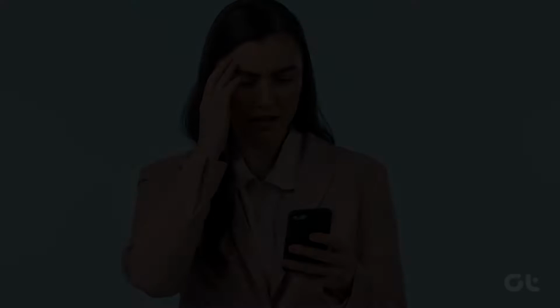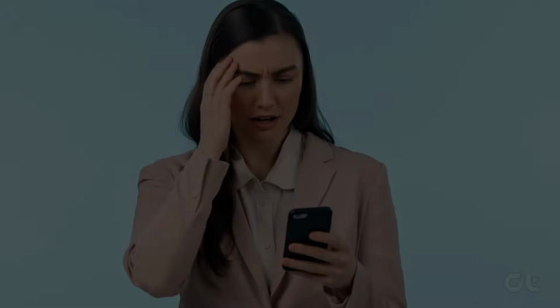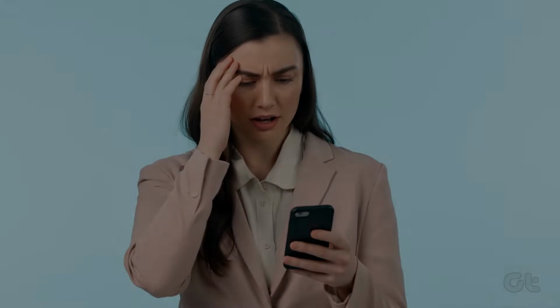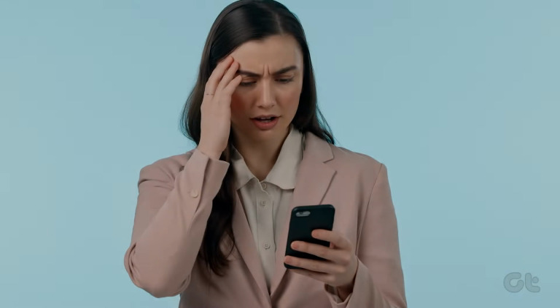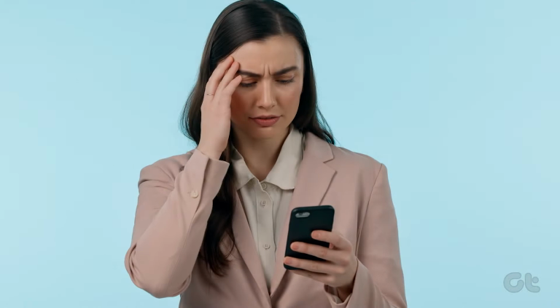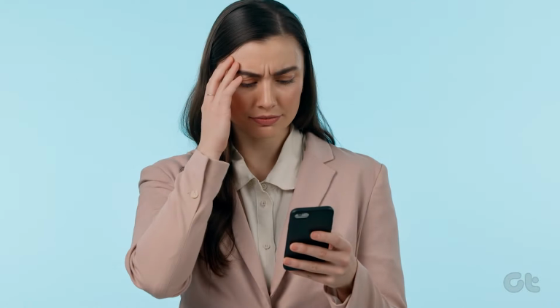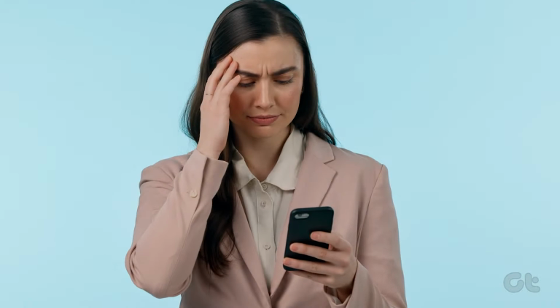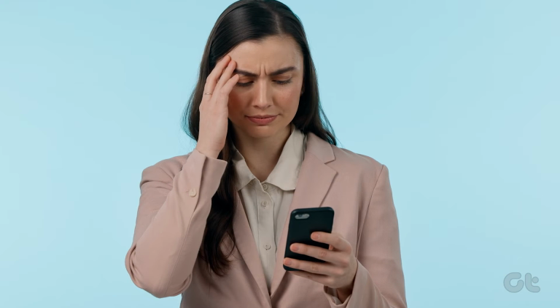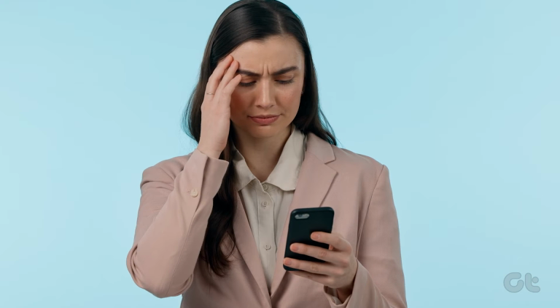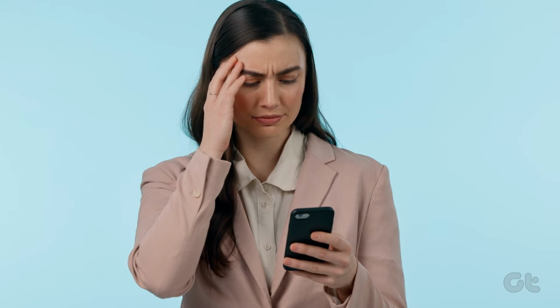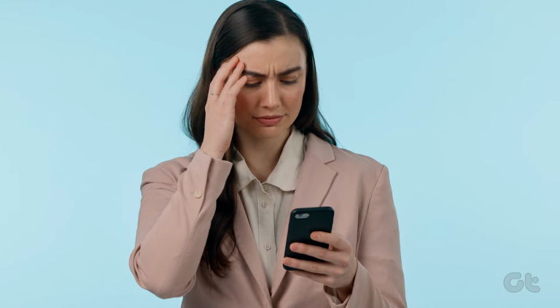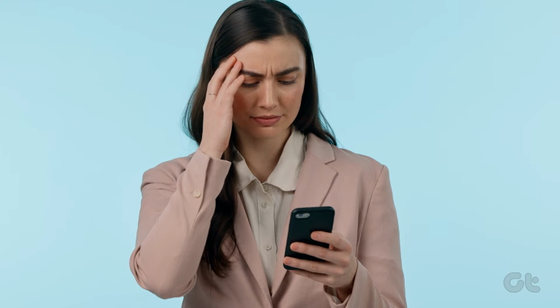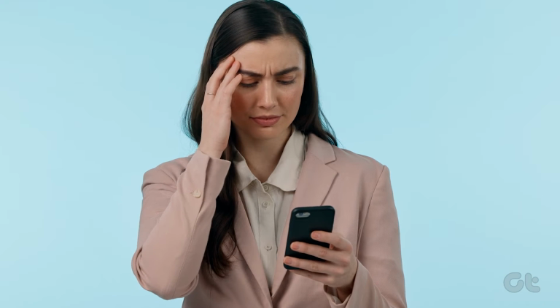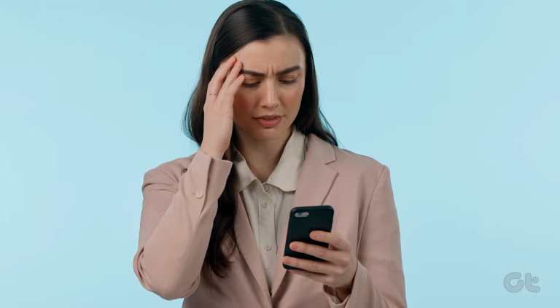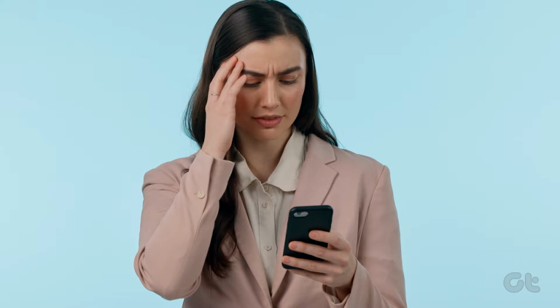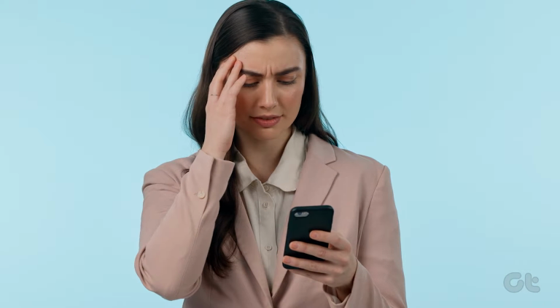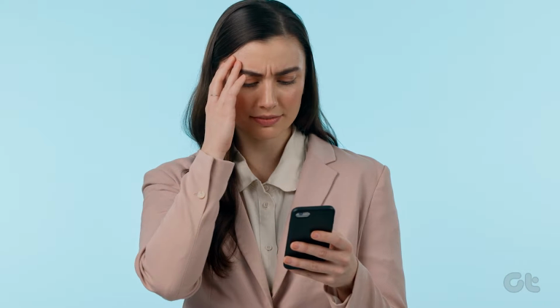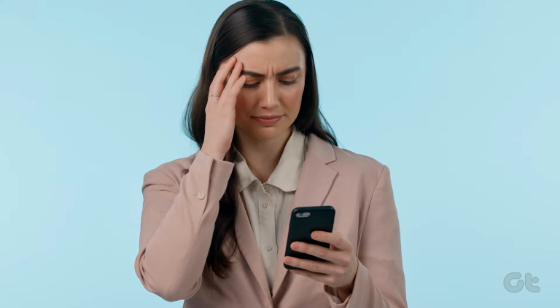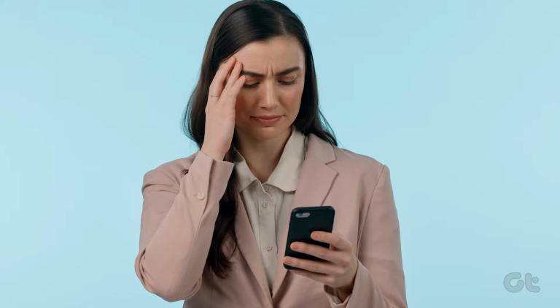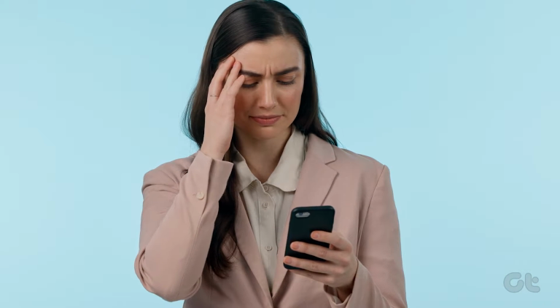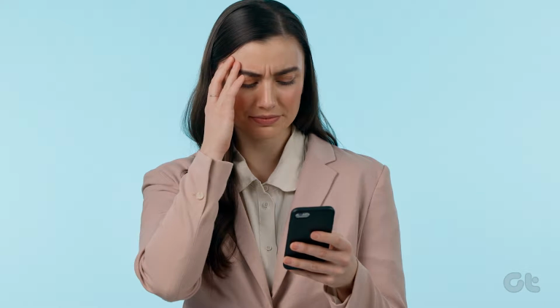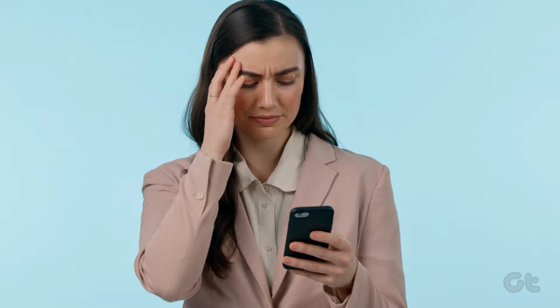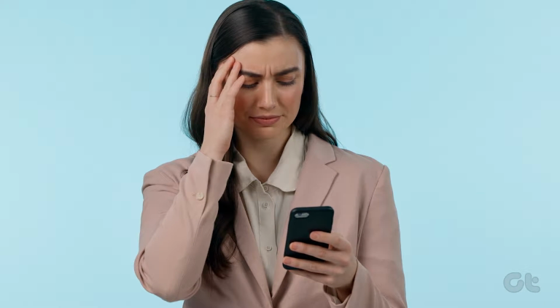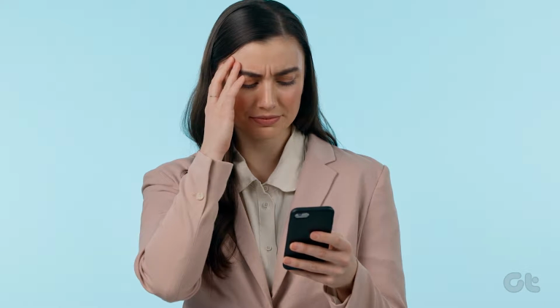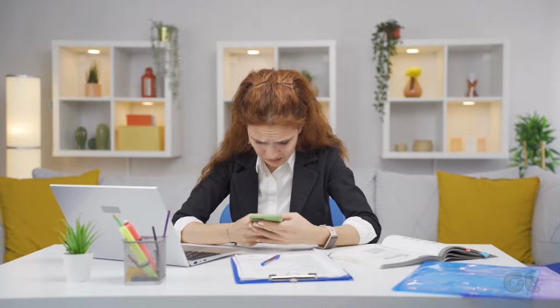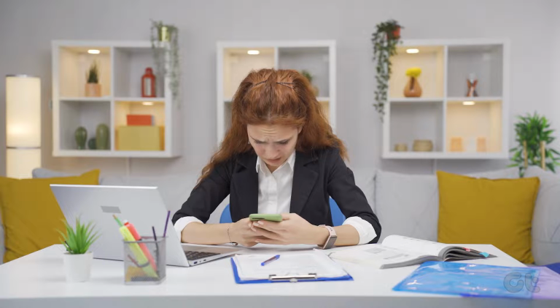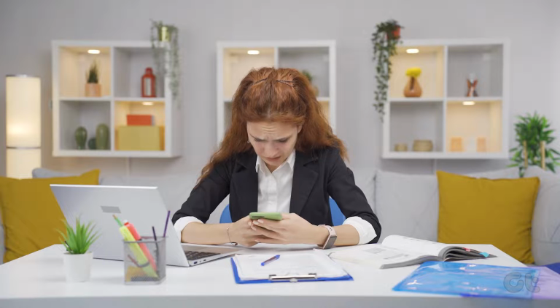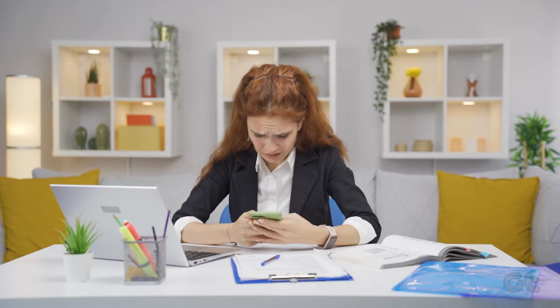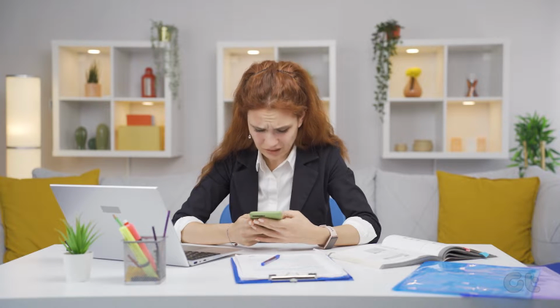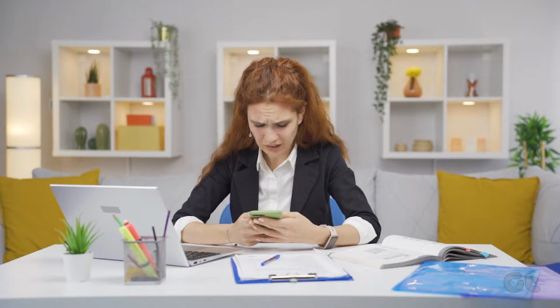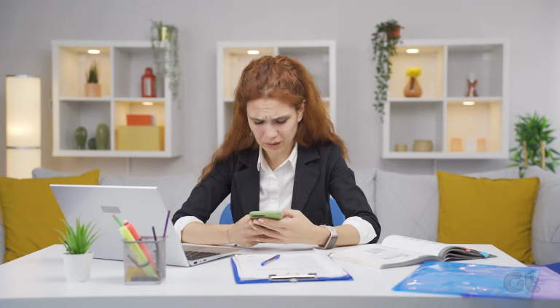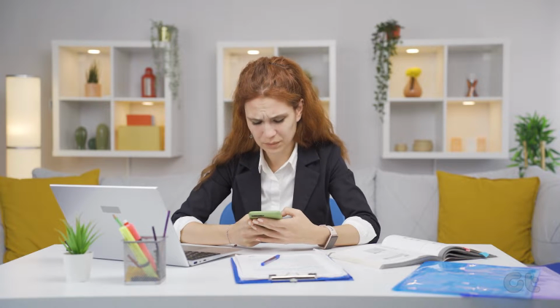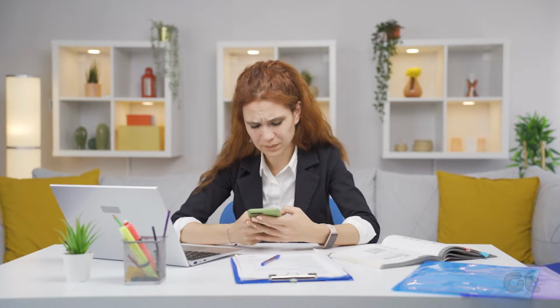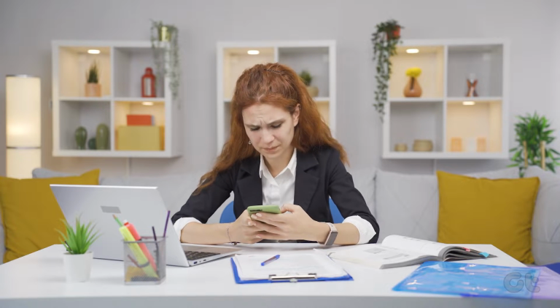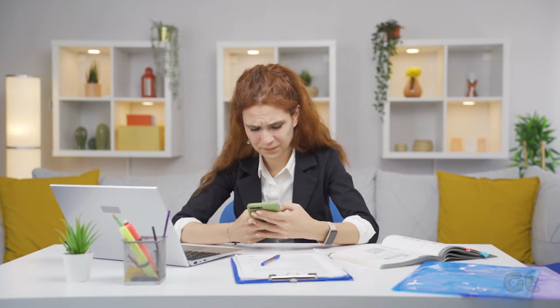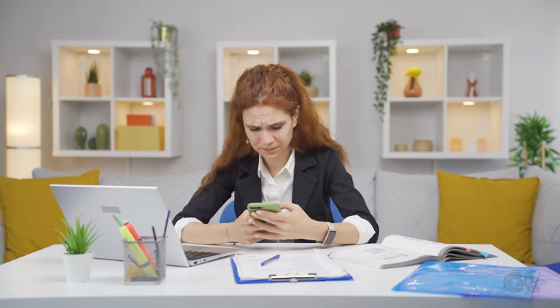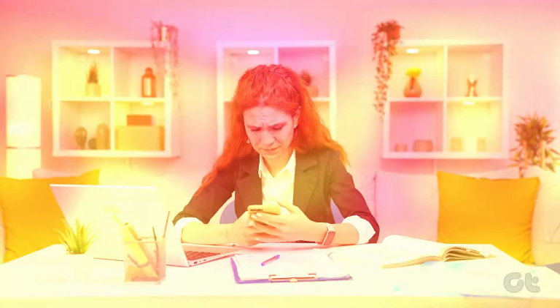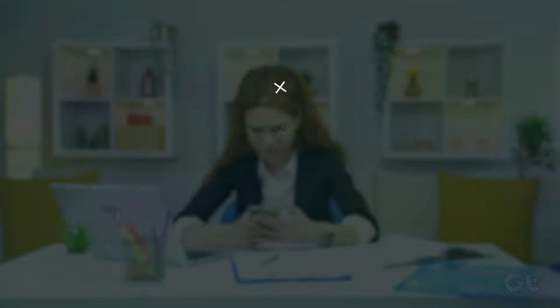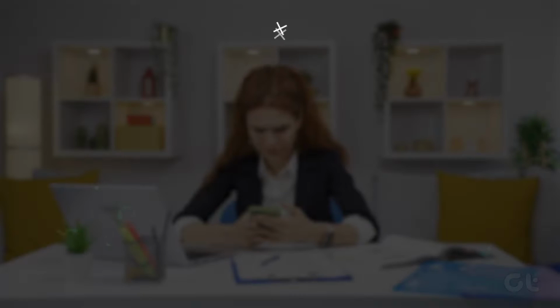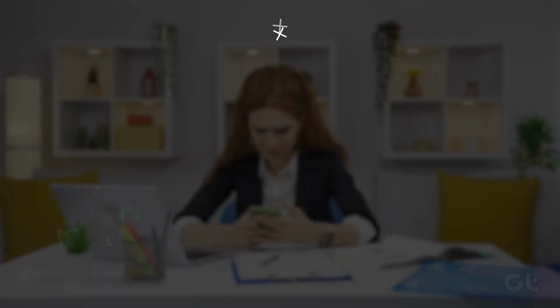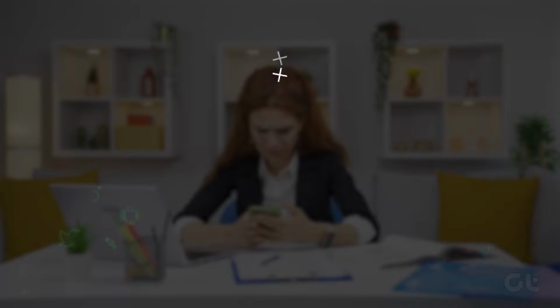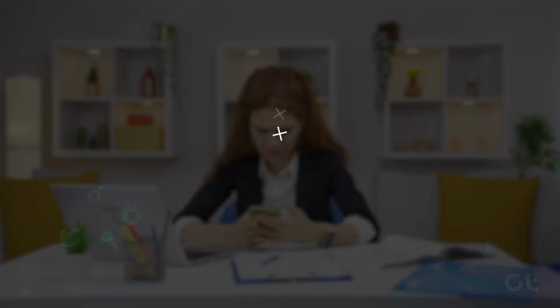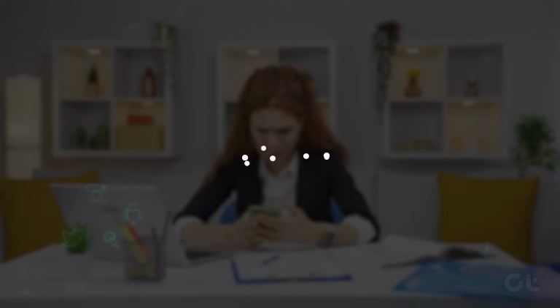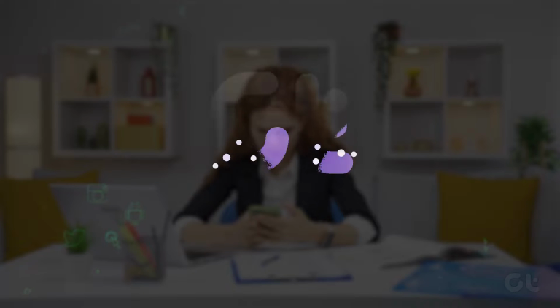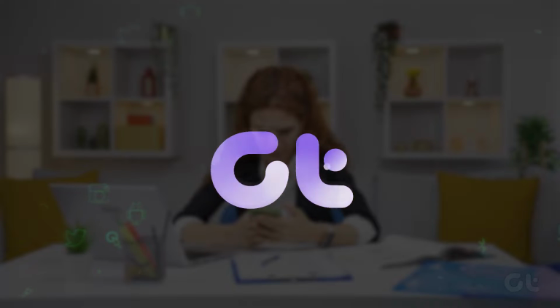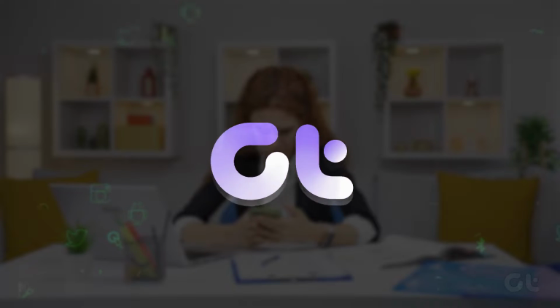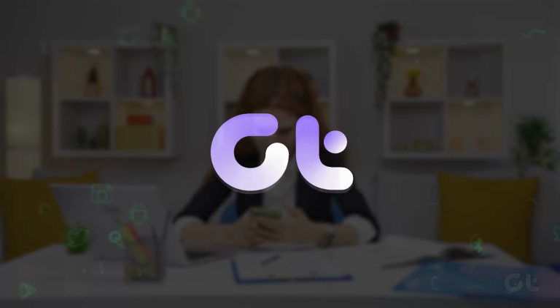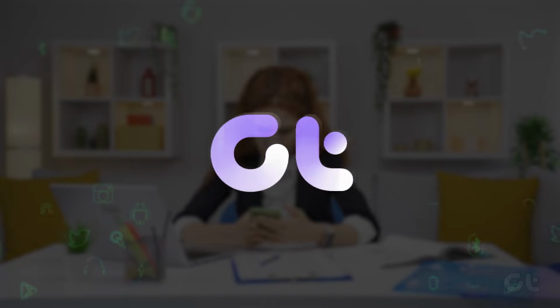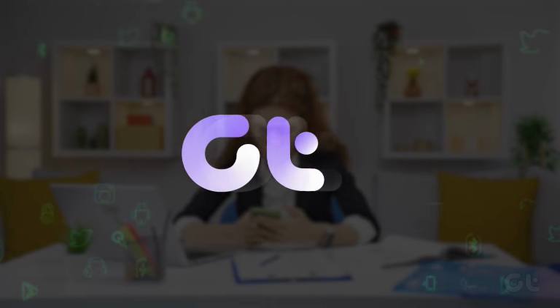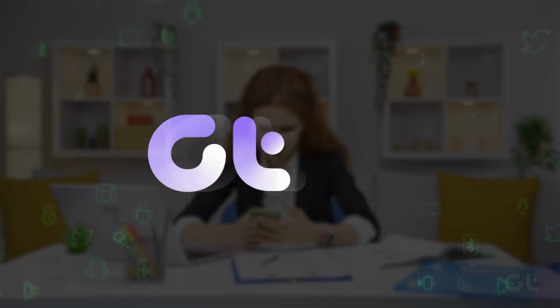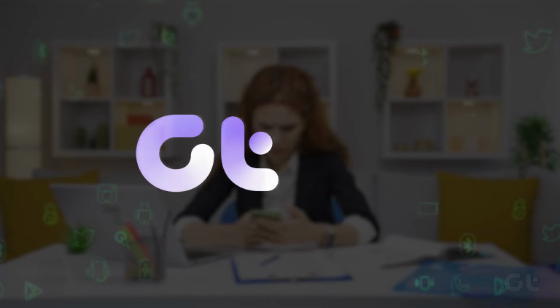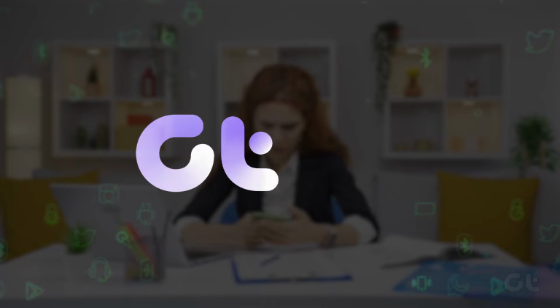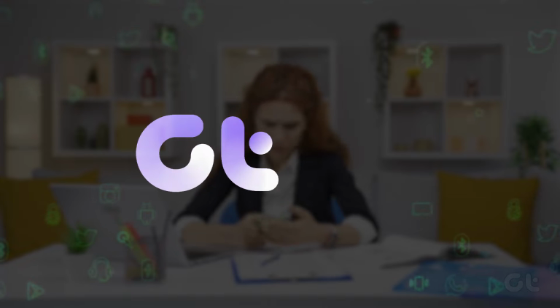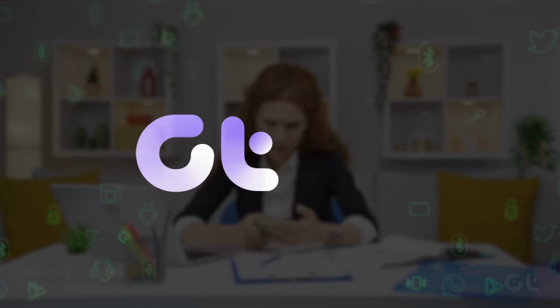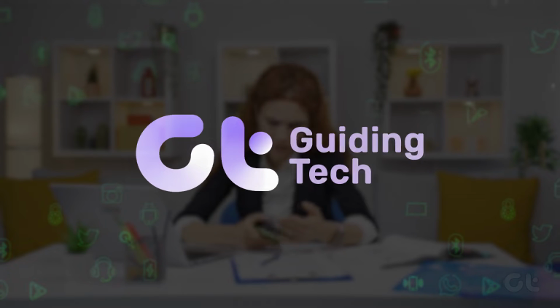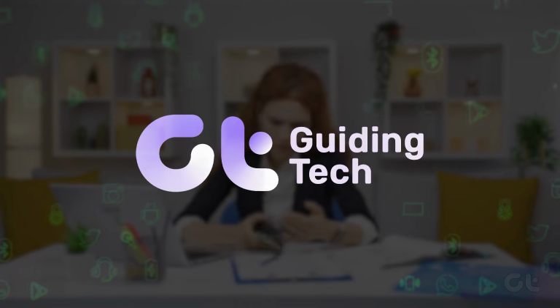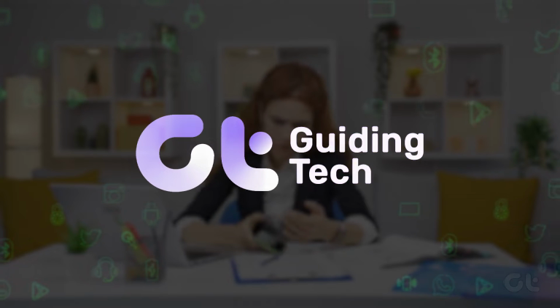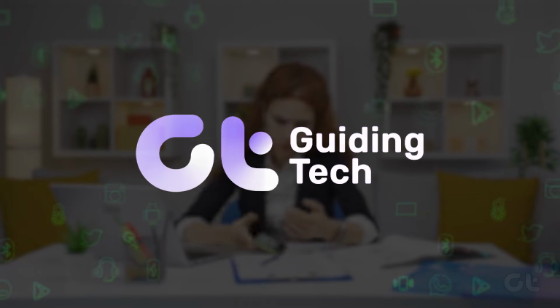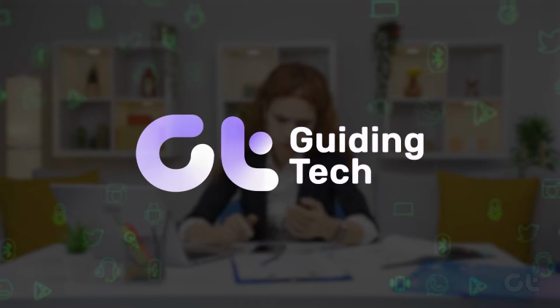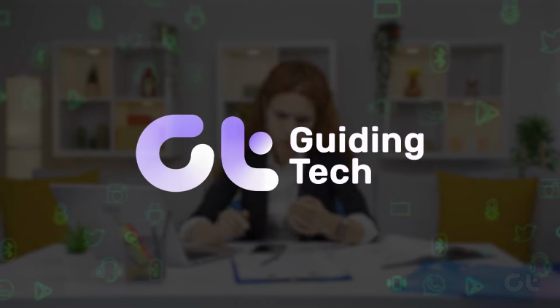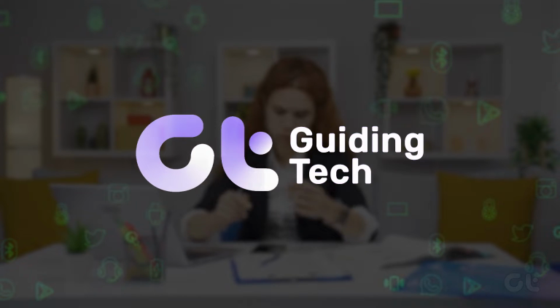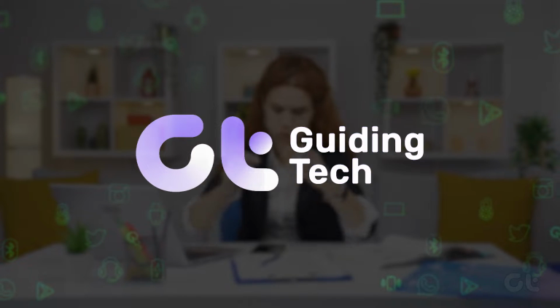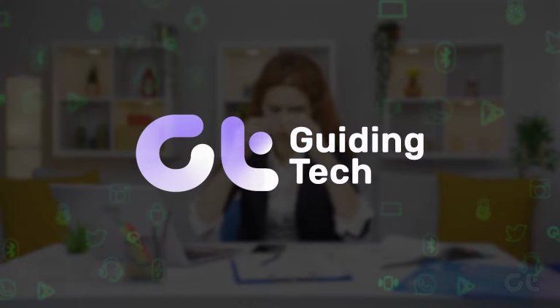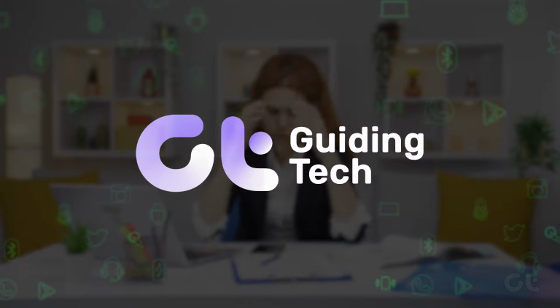Facing issues with your iPhone's front camera during WhatsApp video calls? Don't worry, we've got the solutions for you!